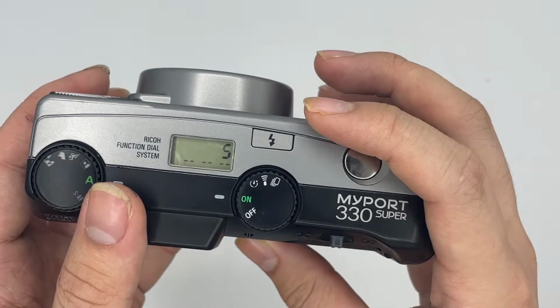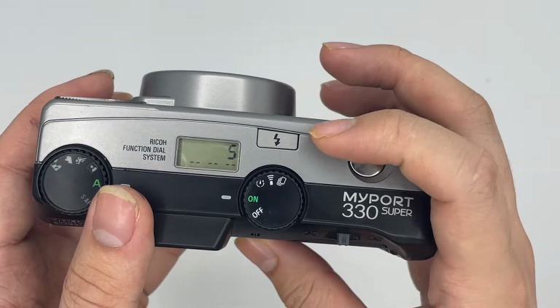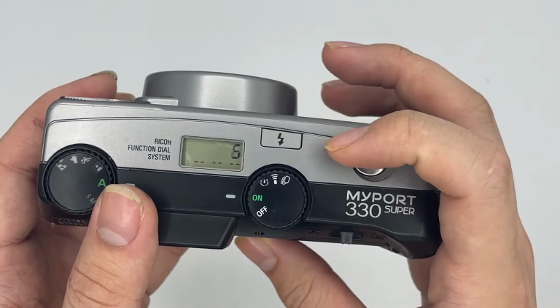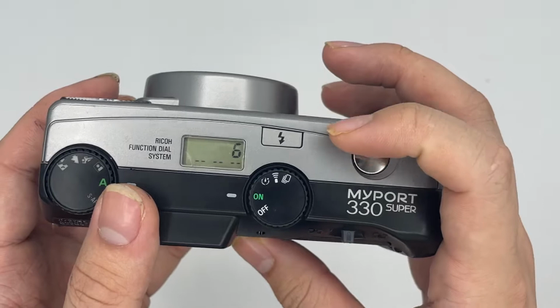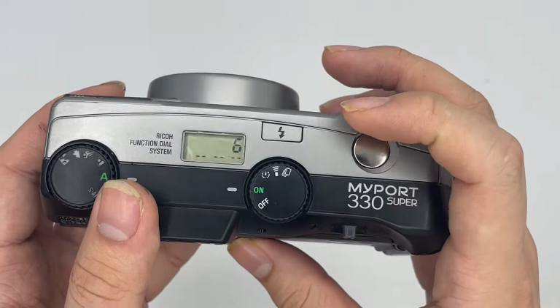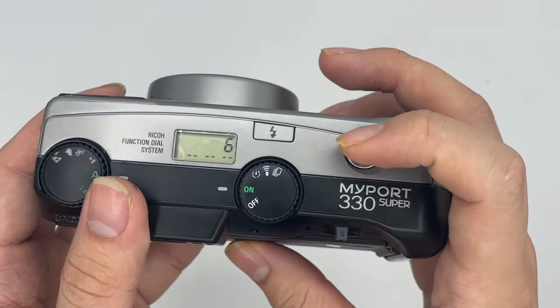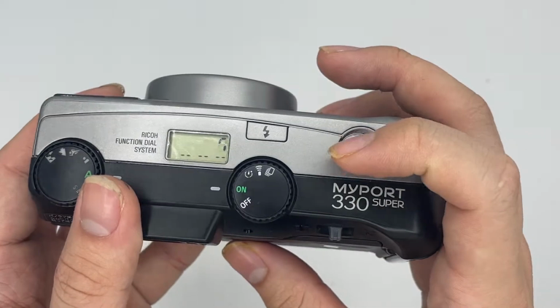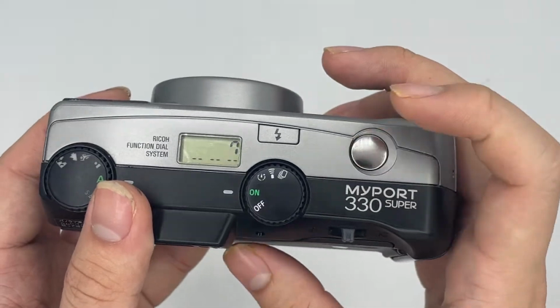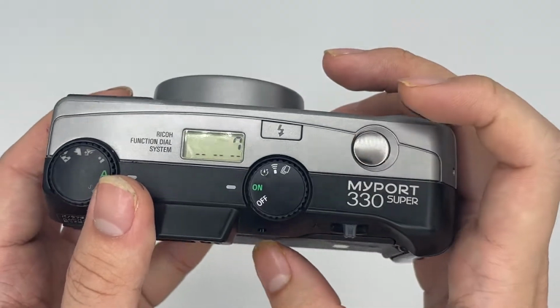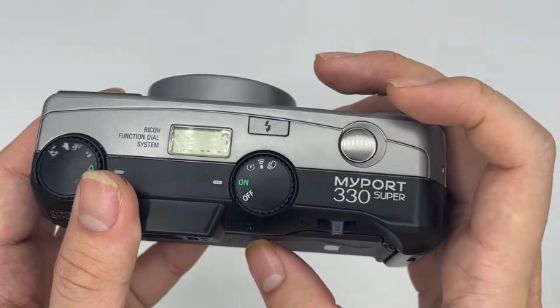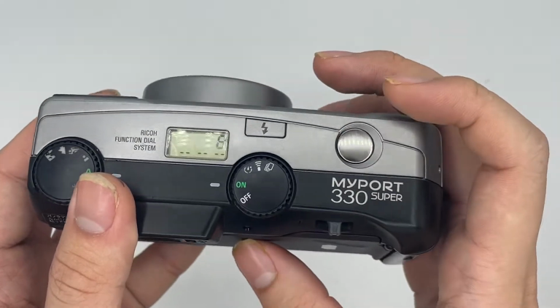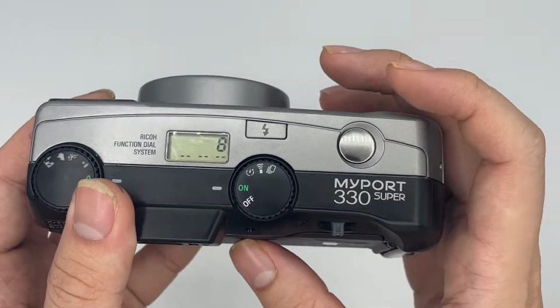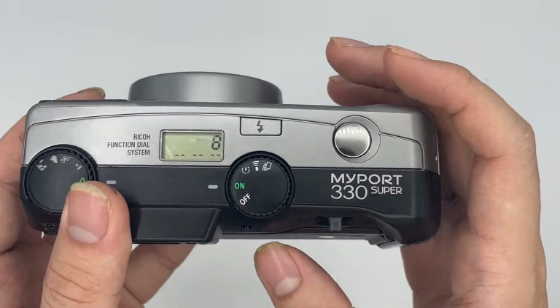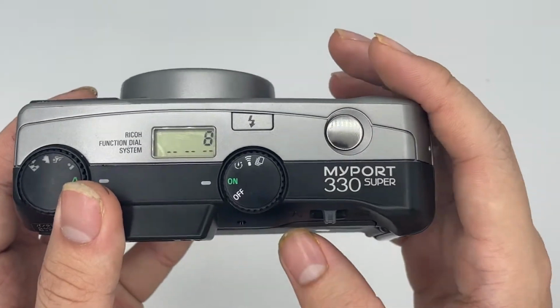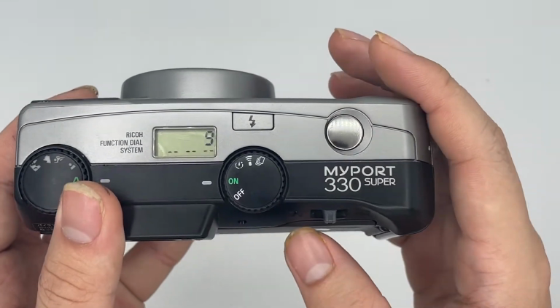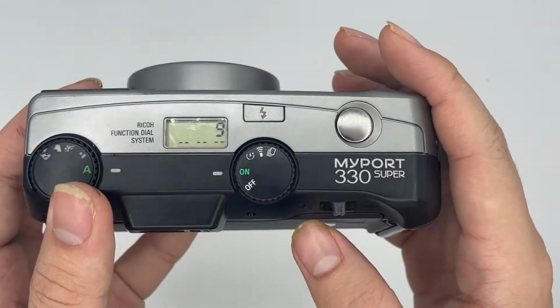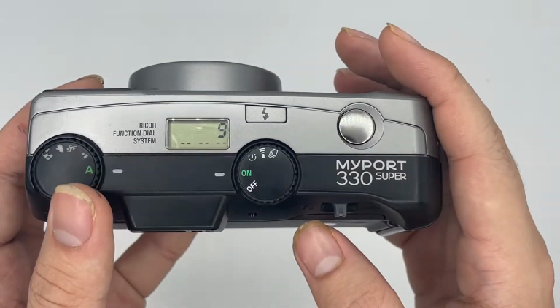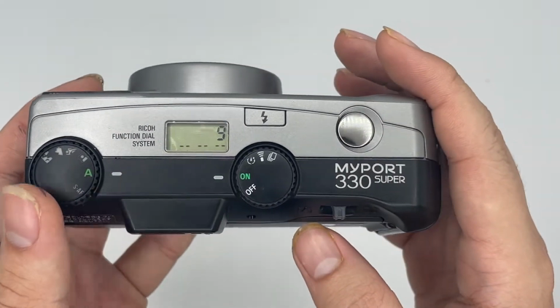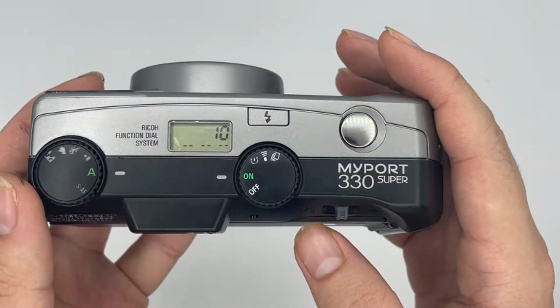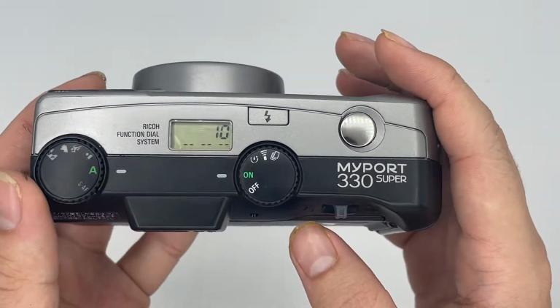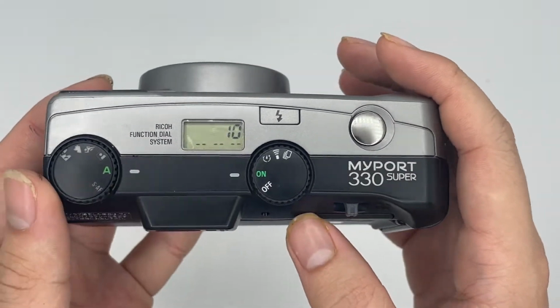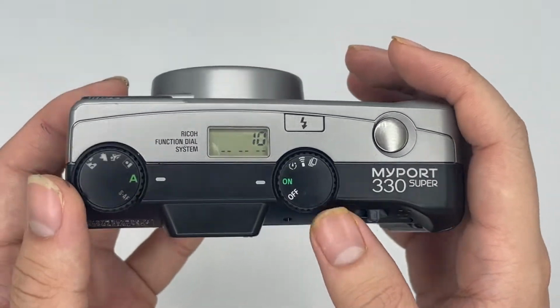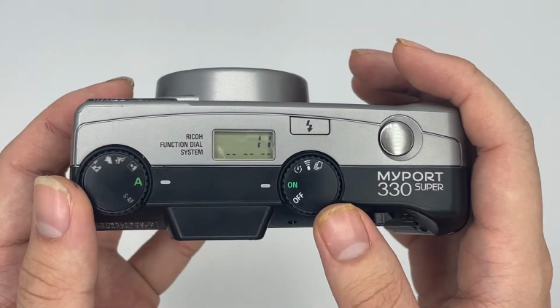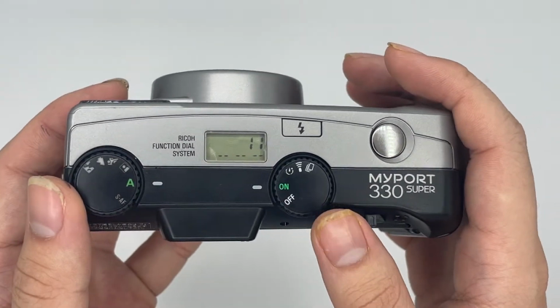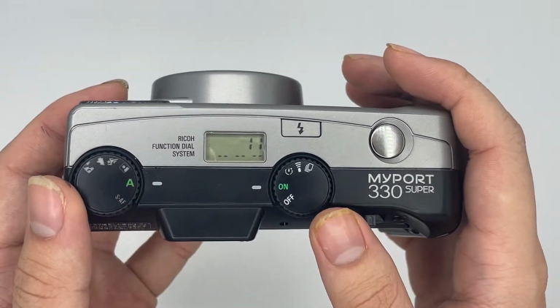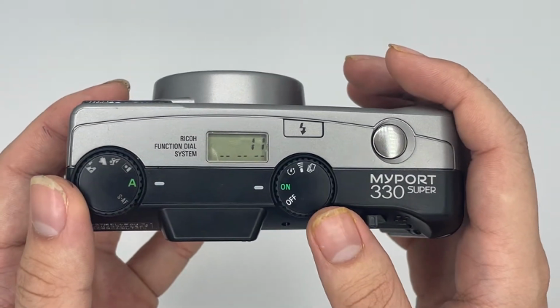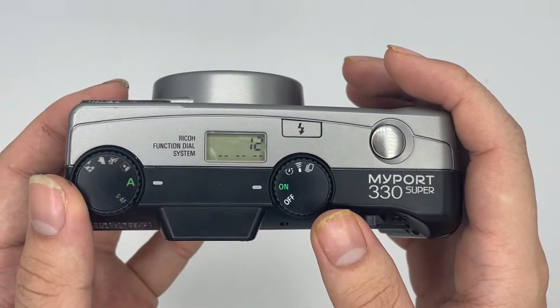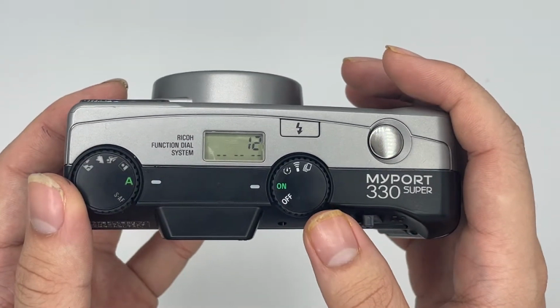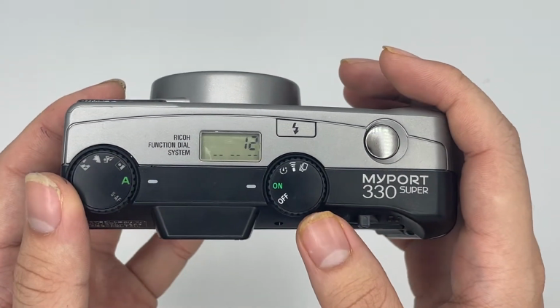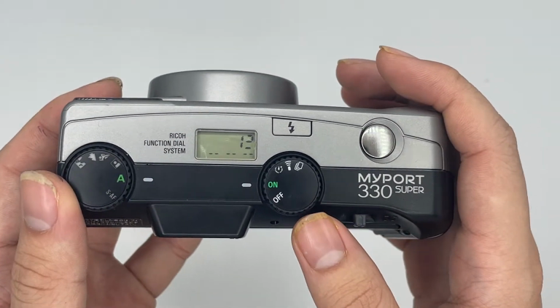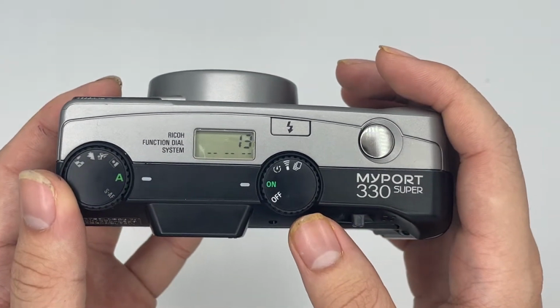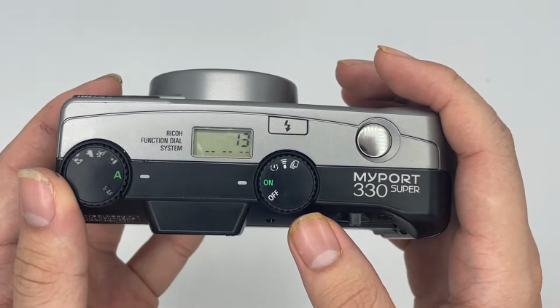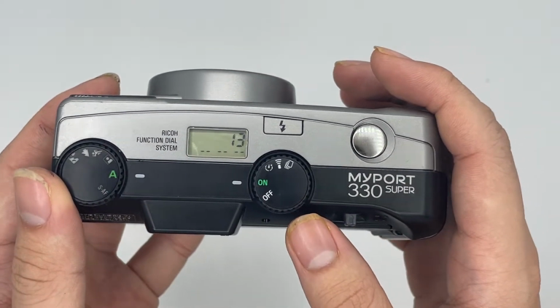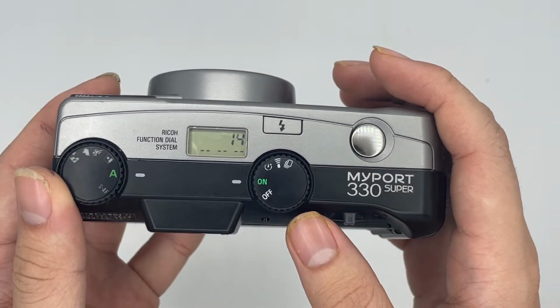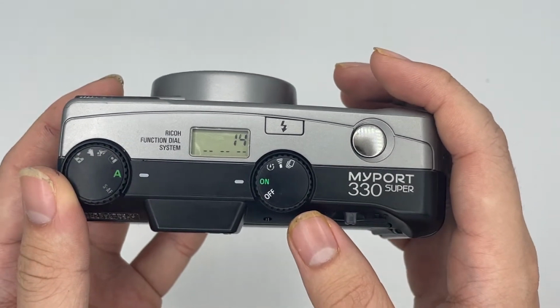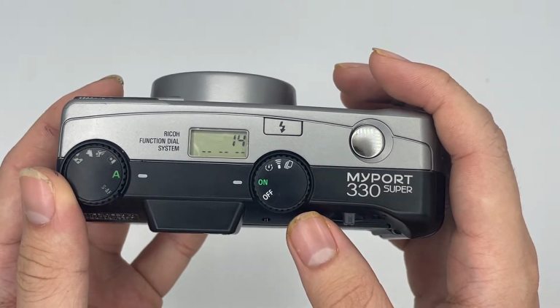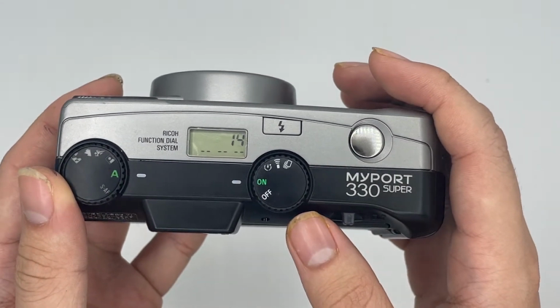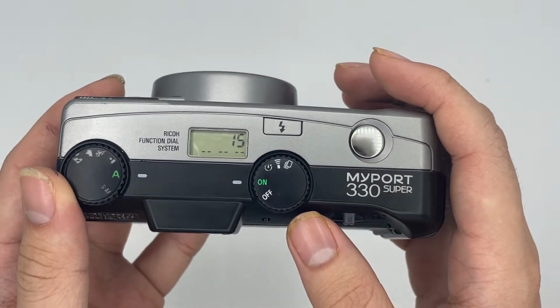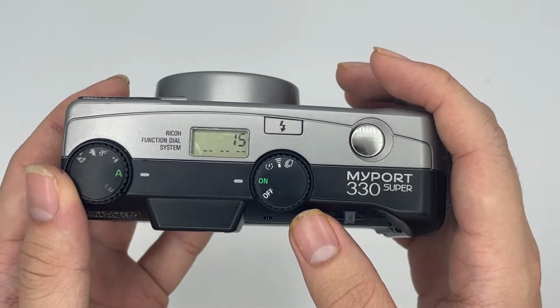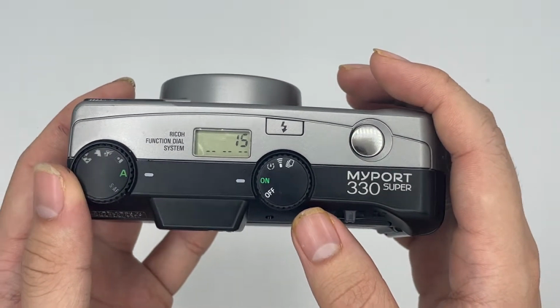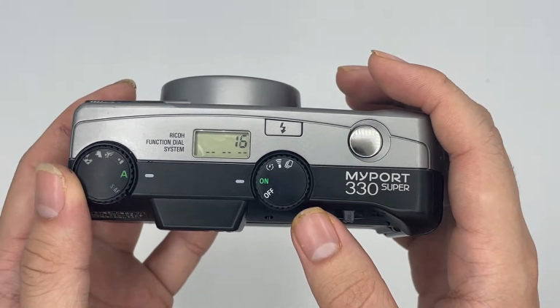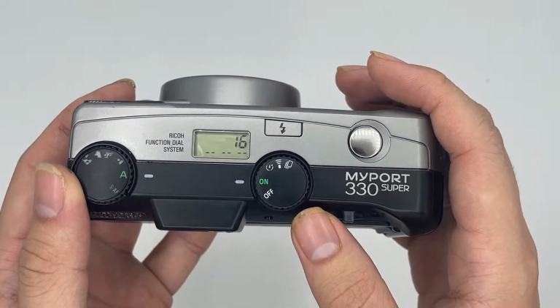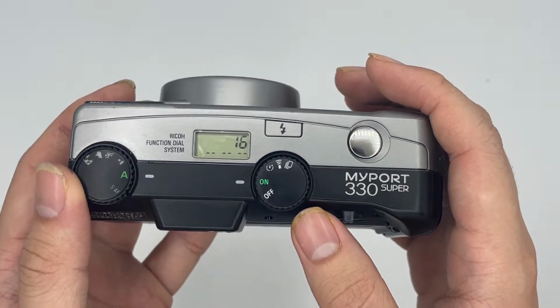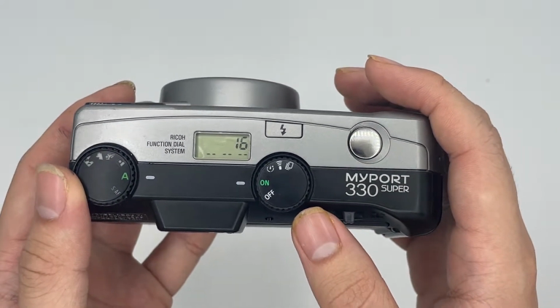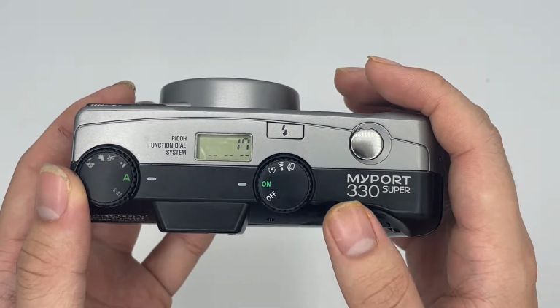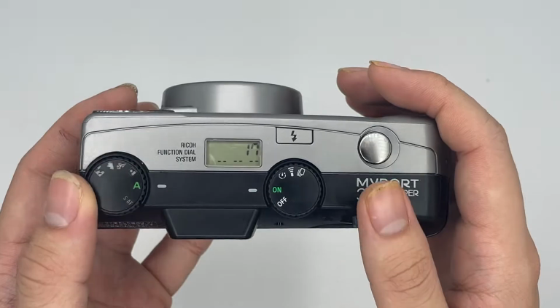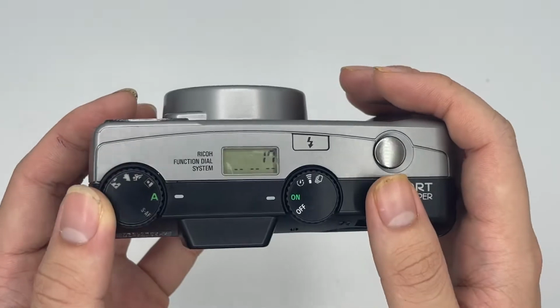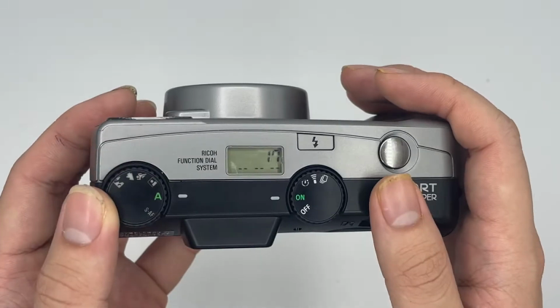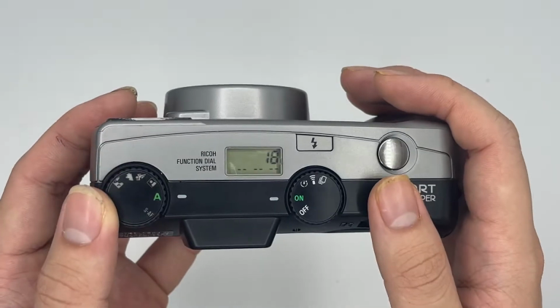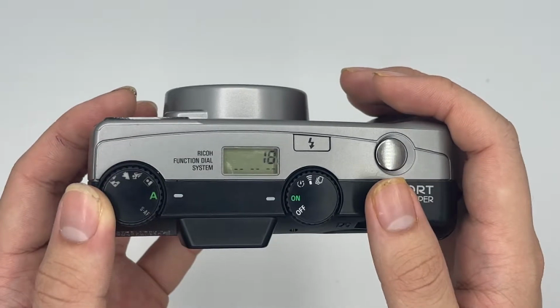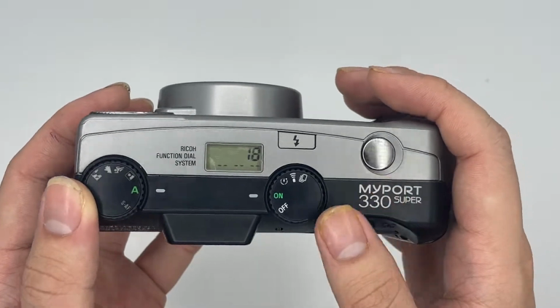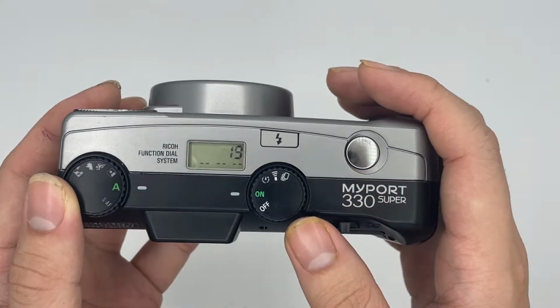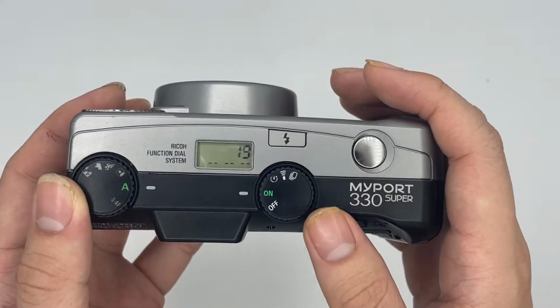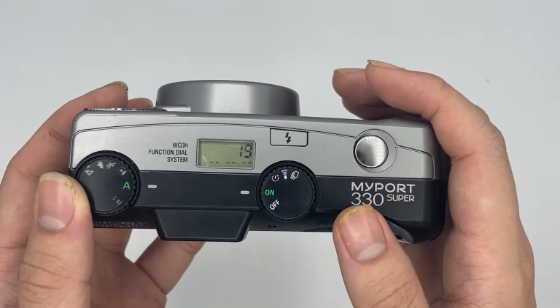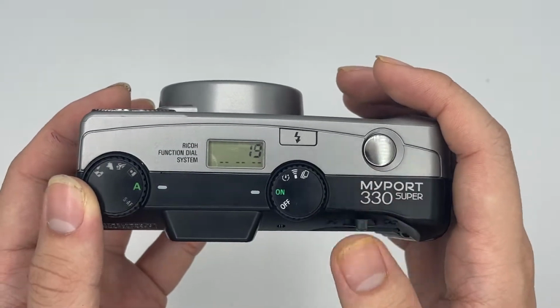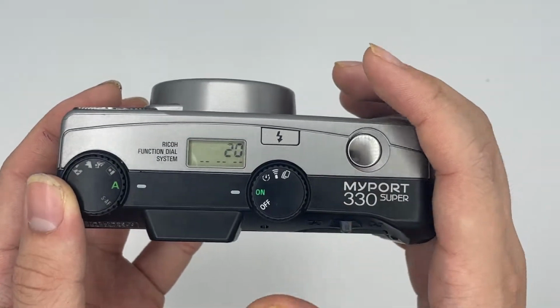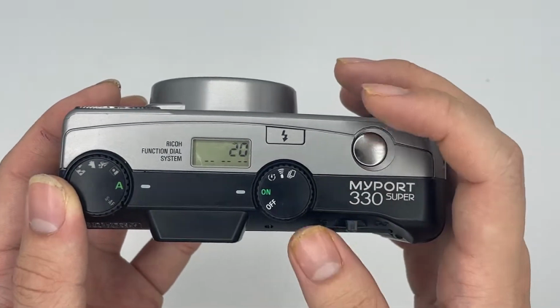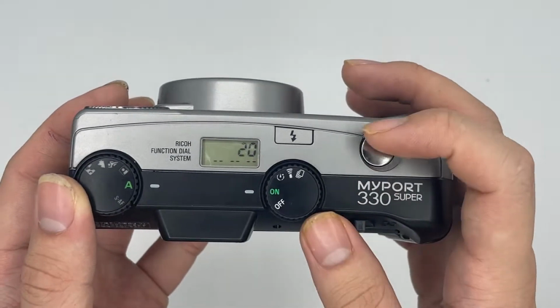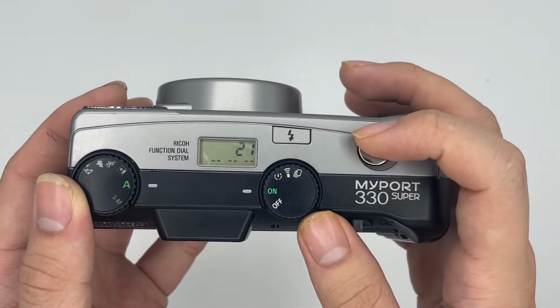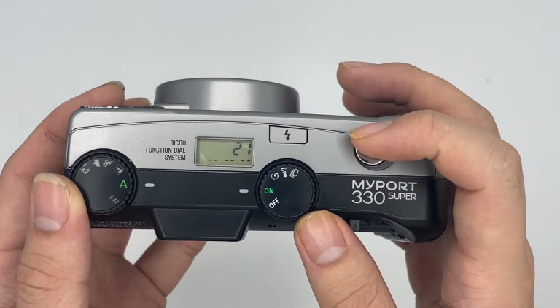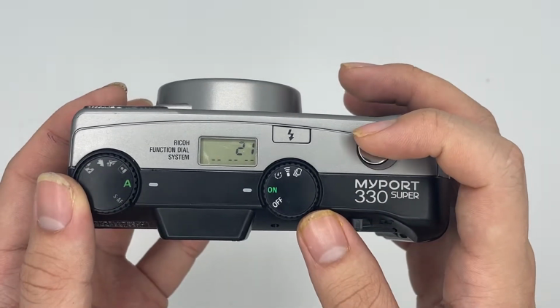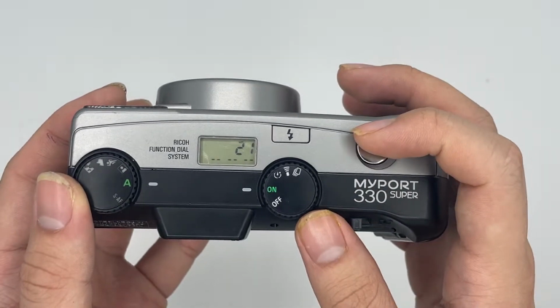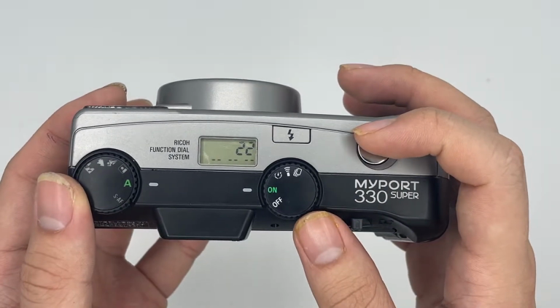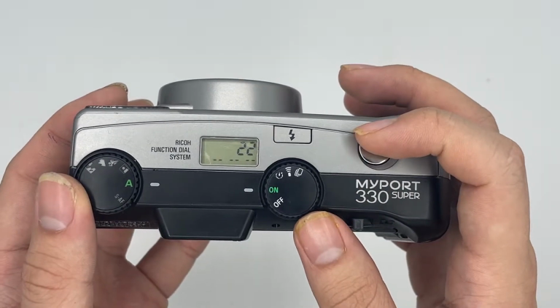We start to wind the film first. It counts down how many exposures you have left instead of how many shots you've taken until you're ready.